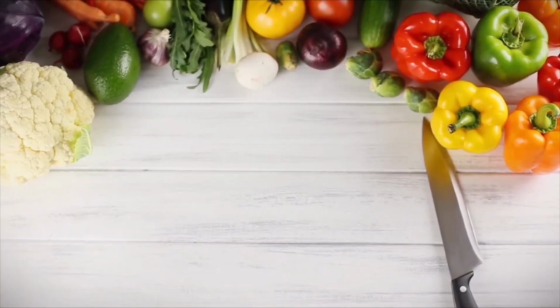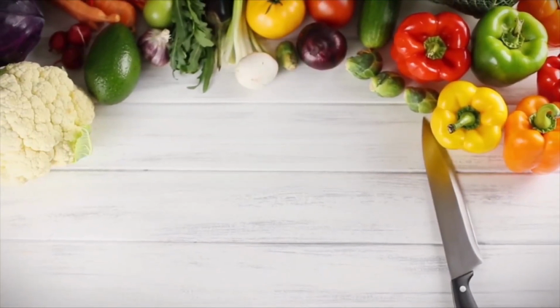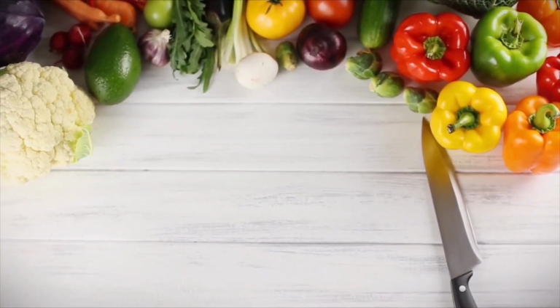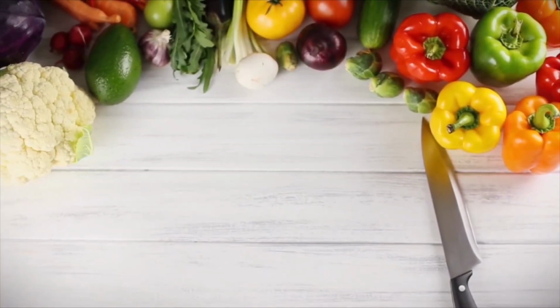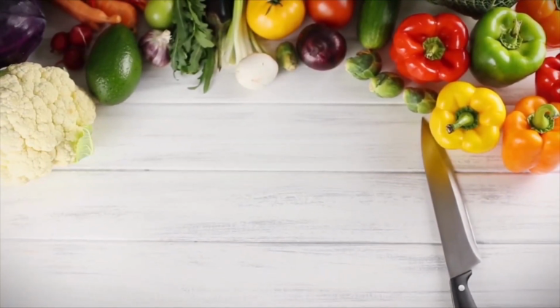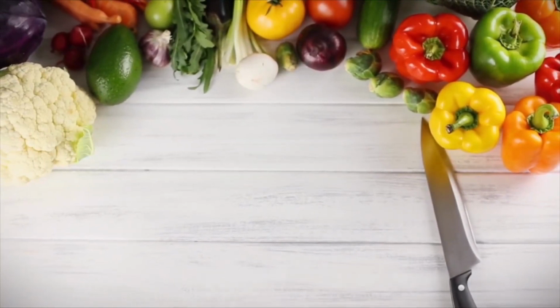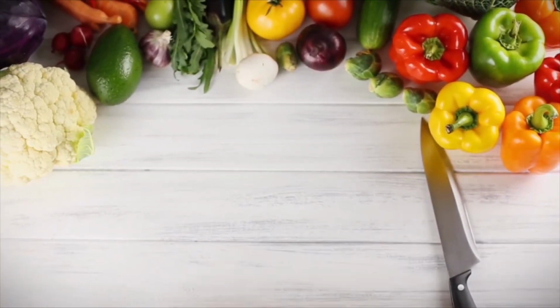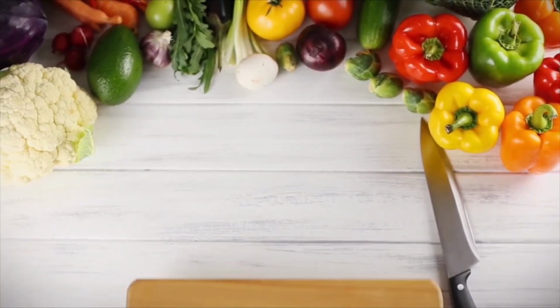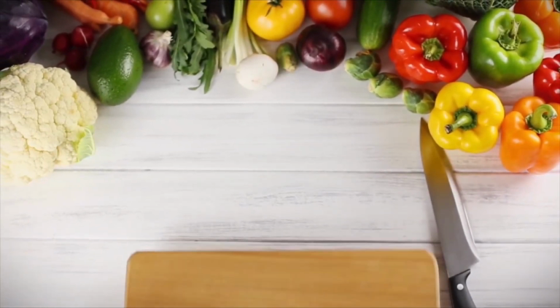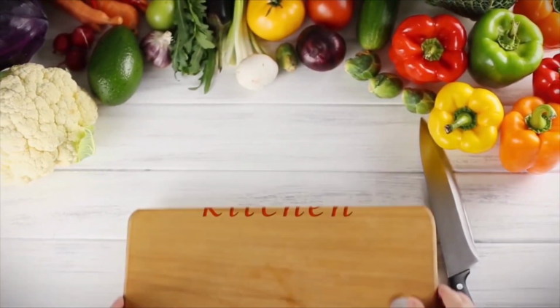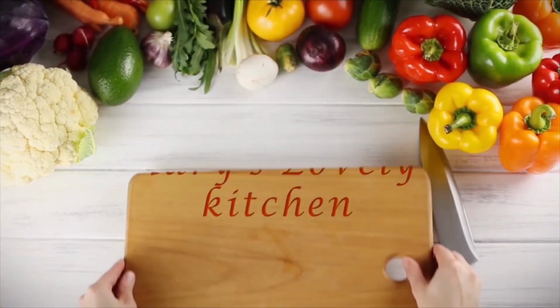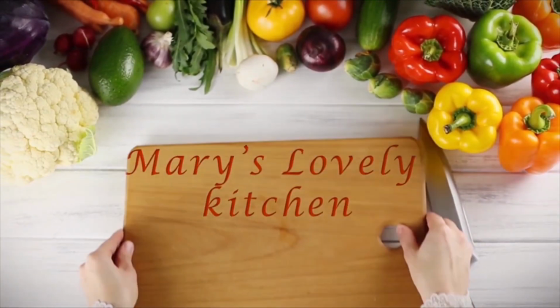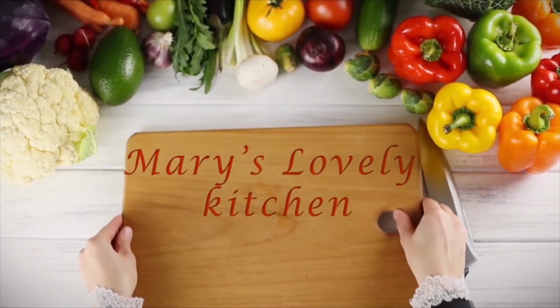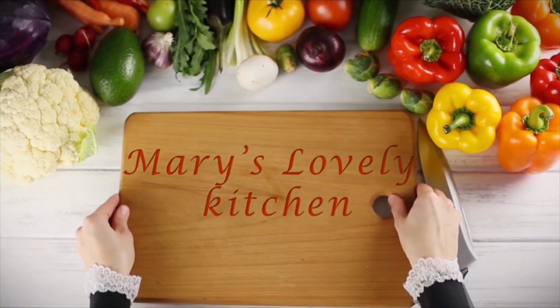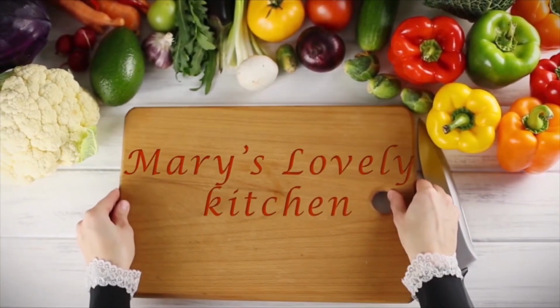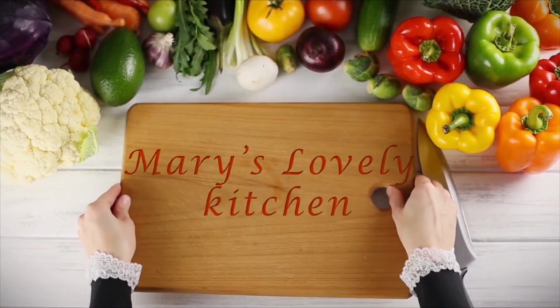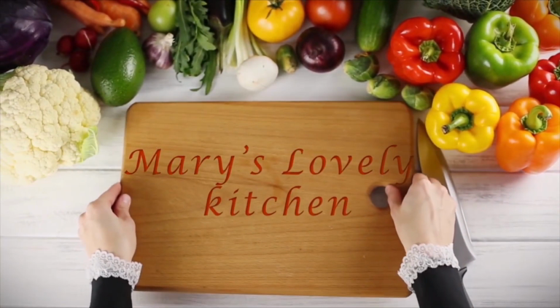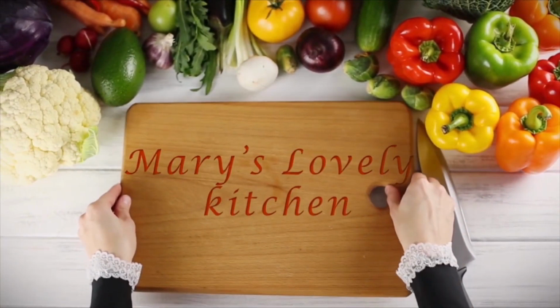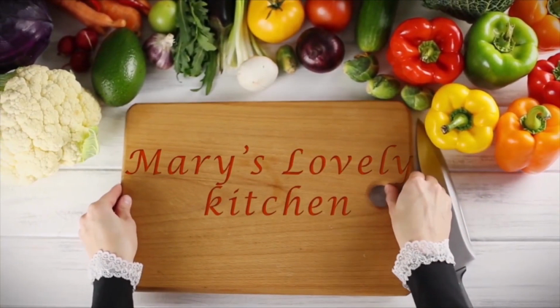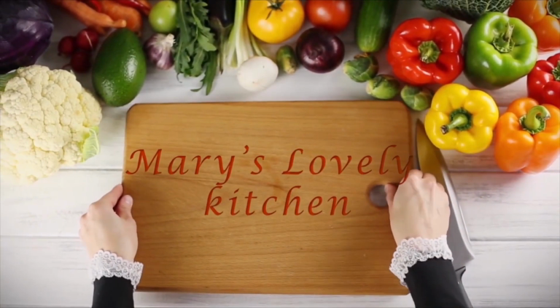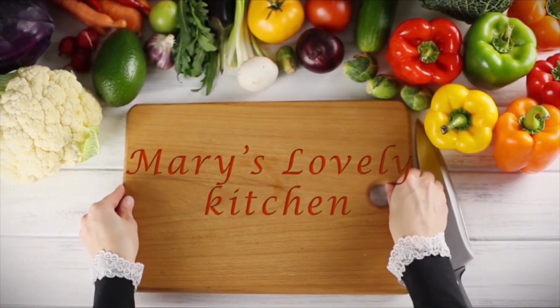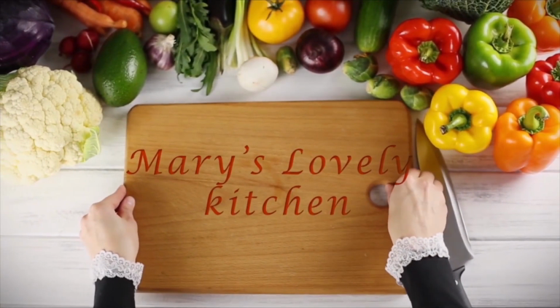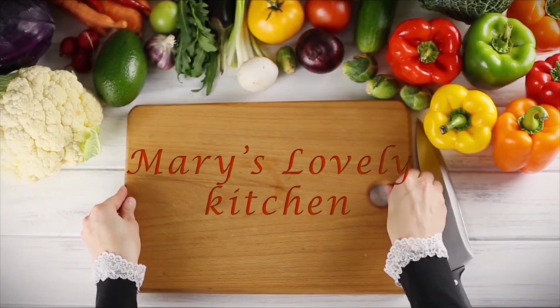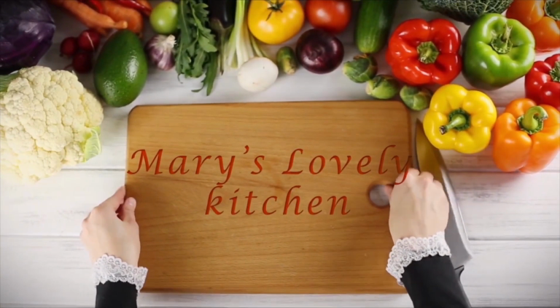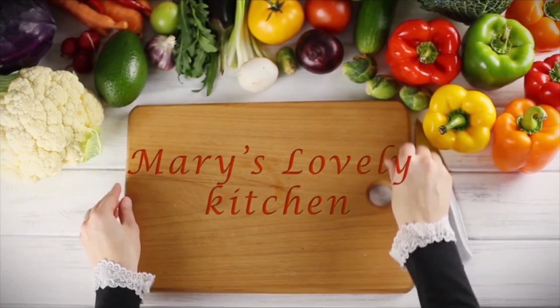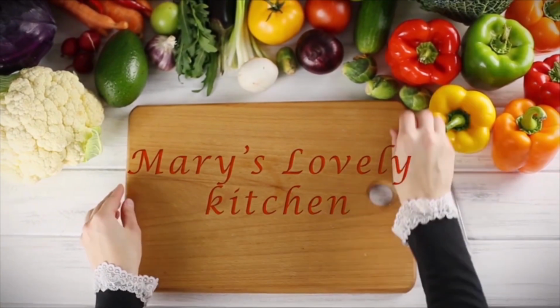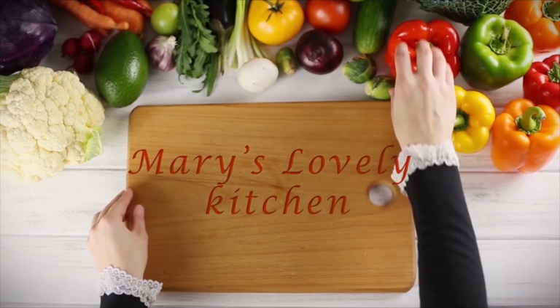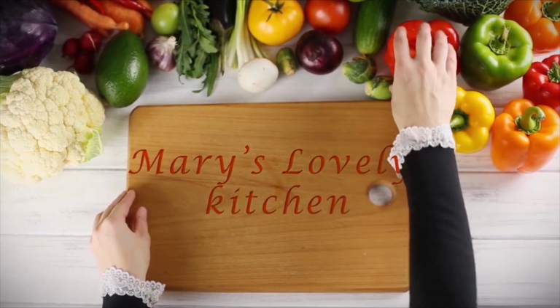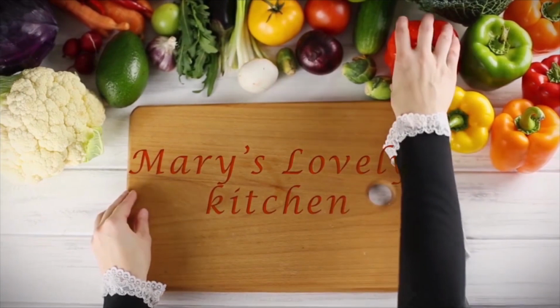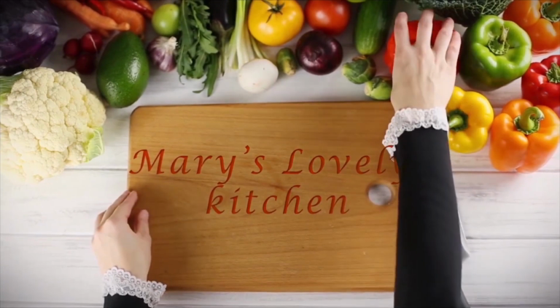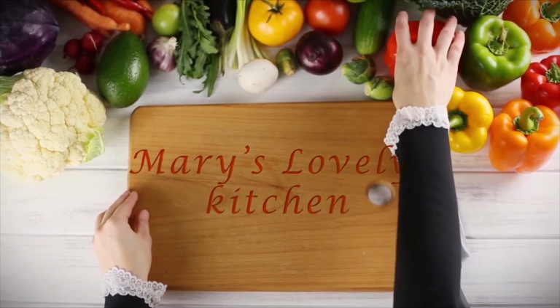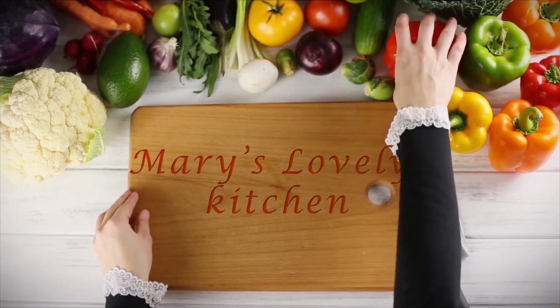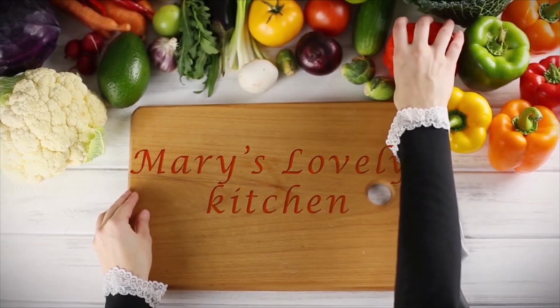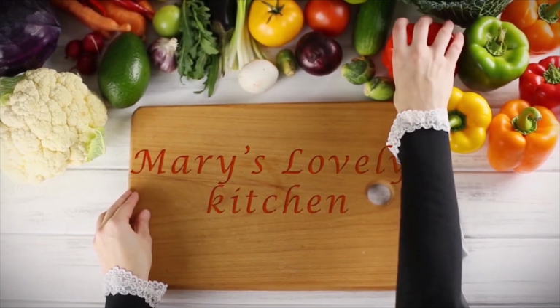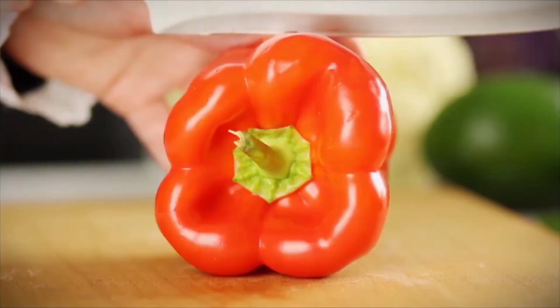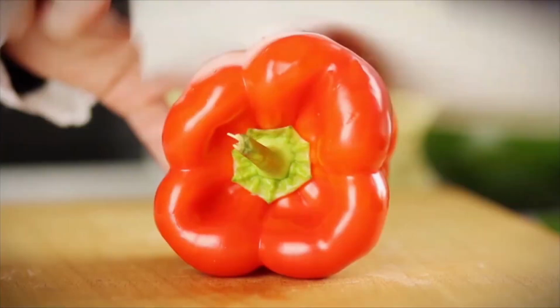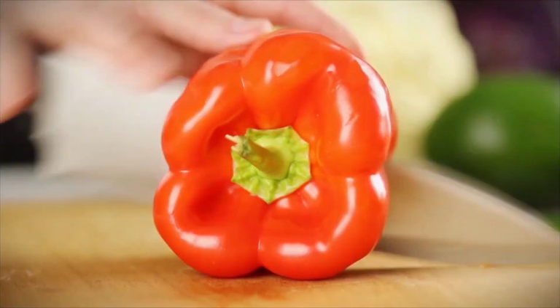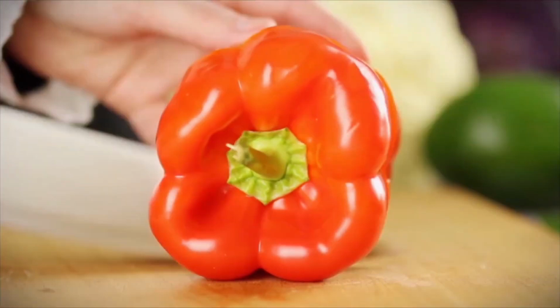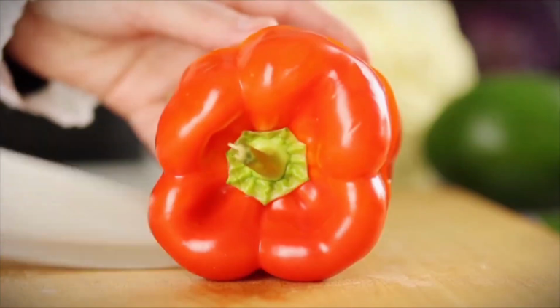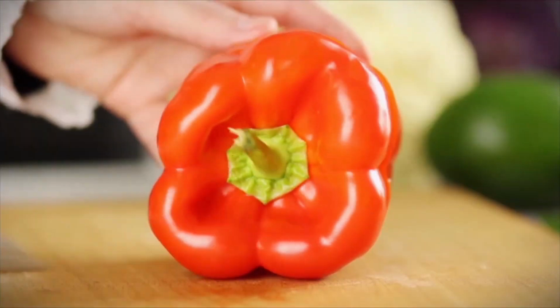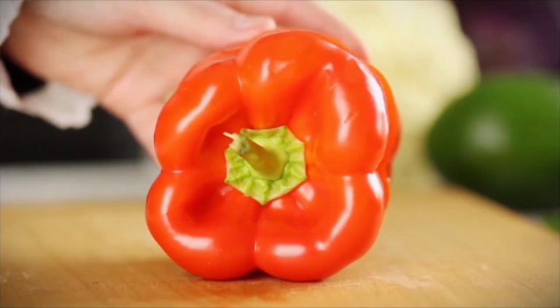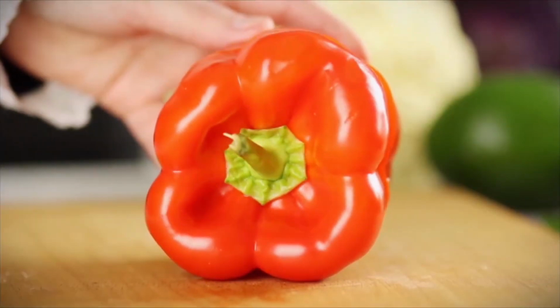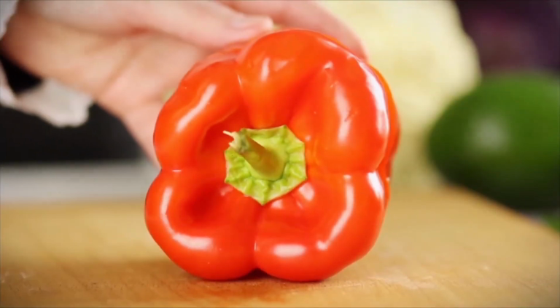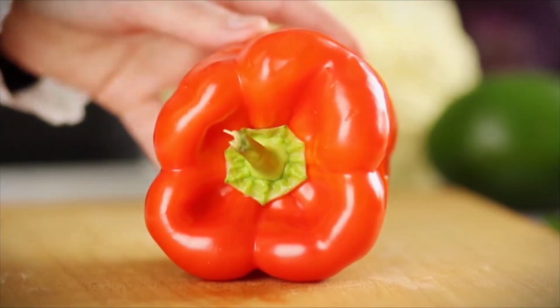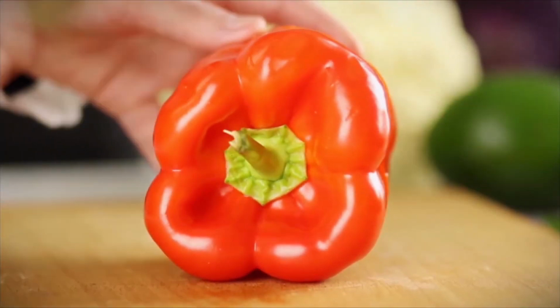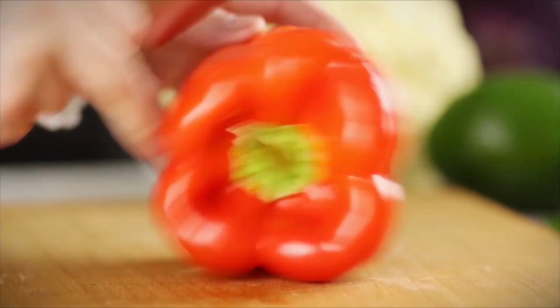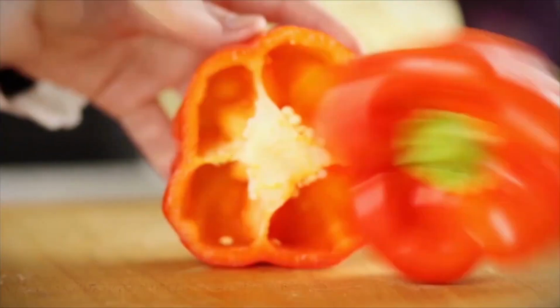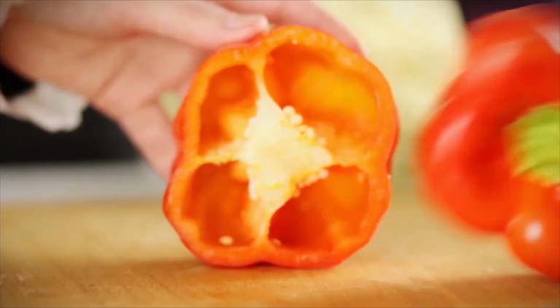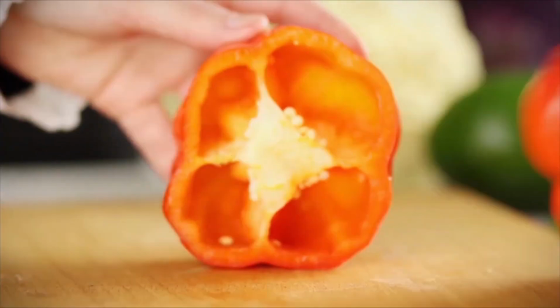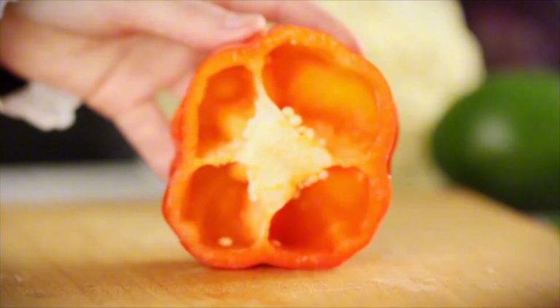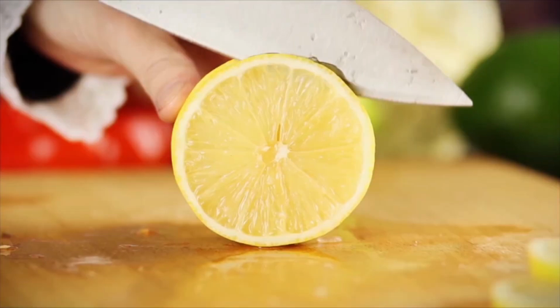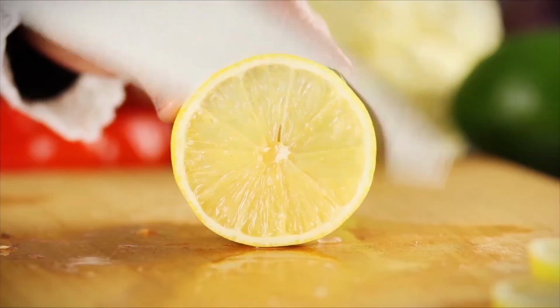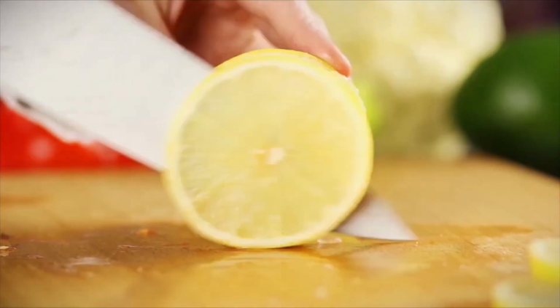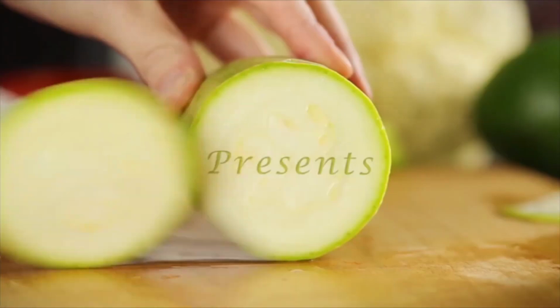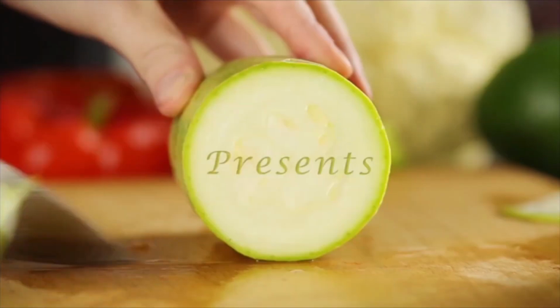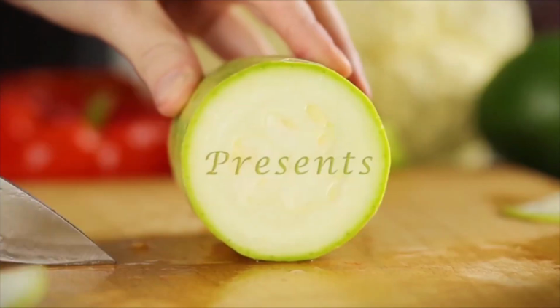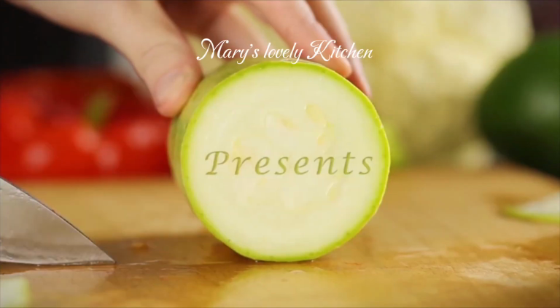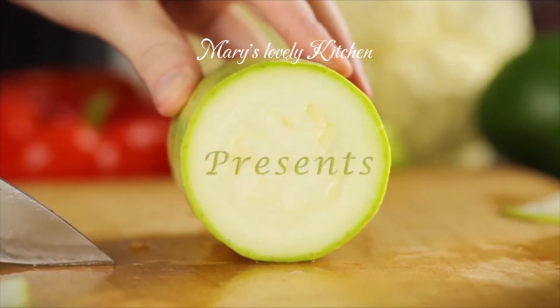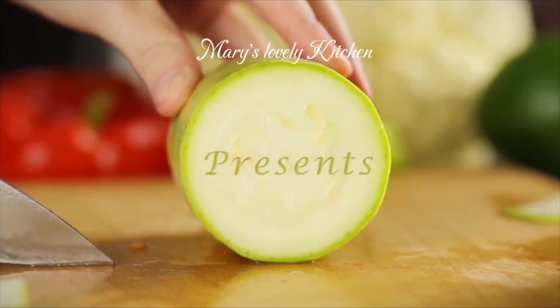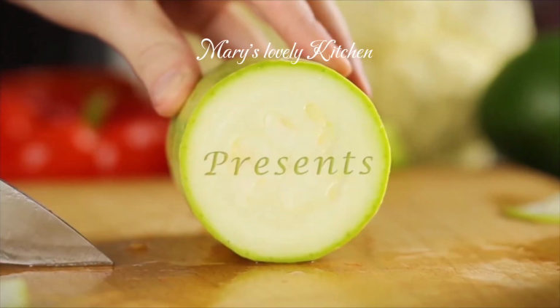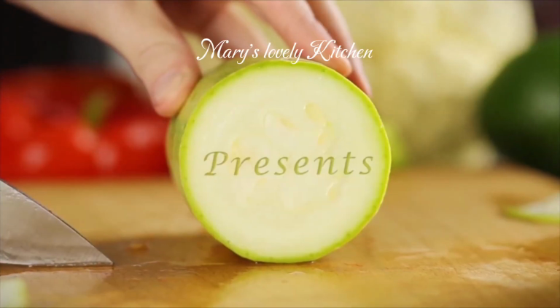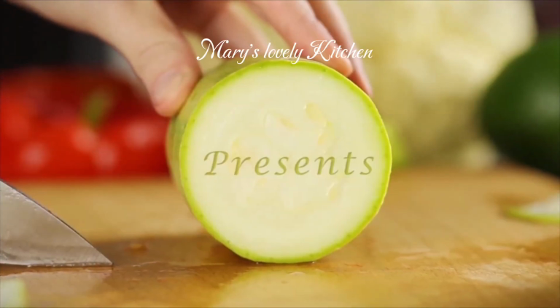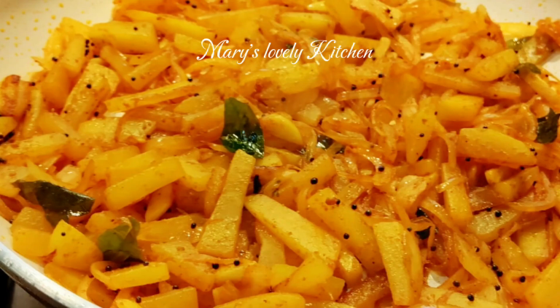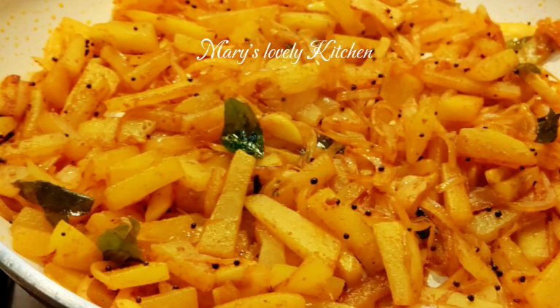Hello everyone, welcome to the next video. Let's get started with papaya.